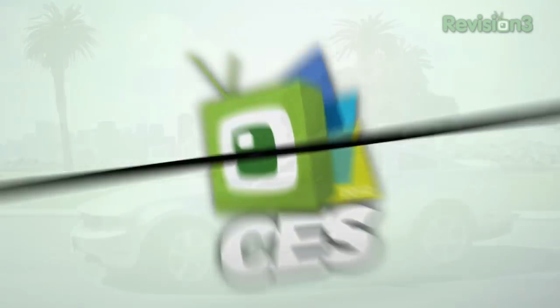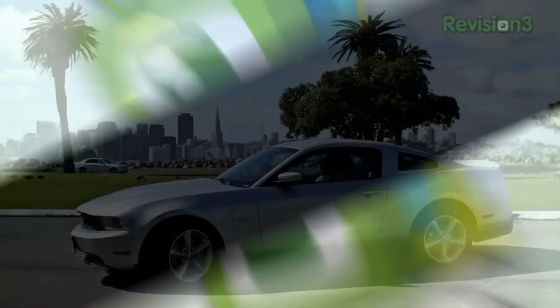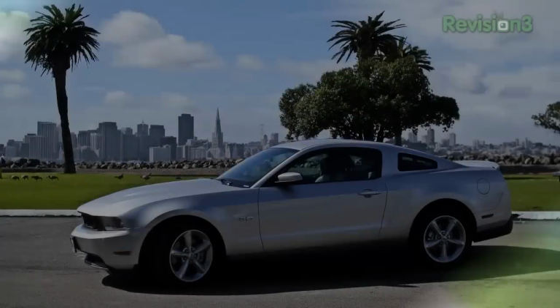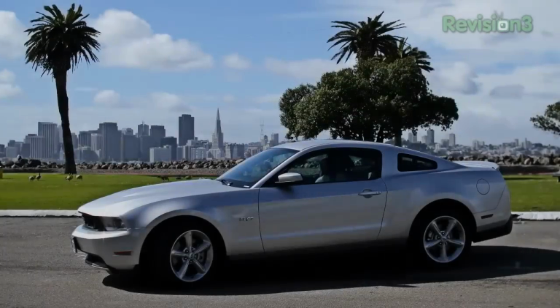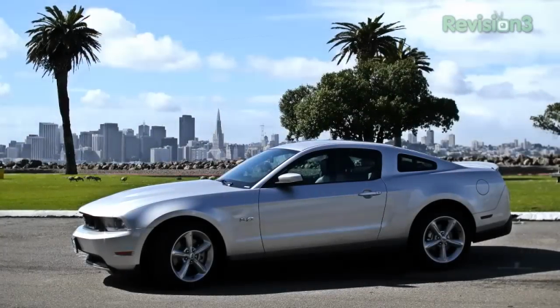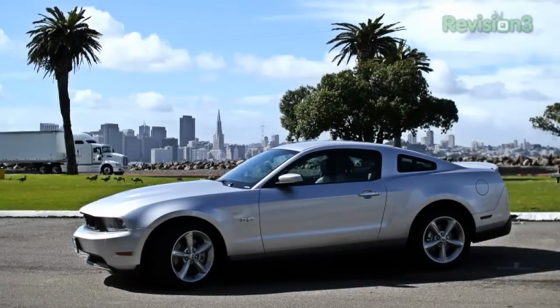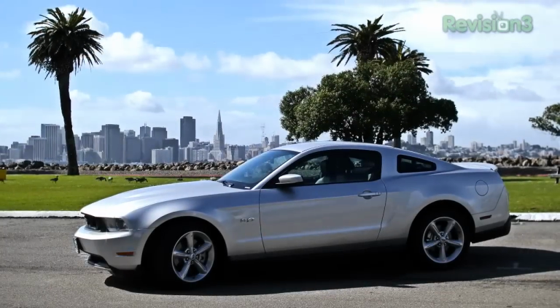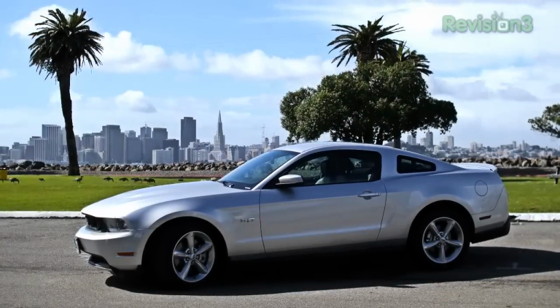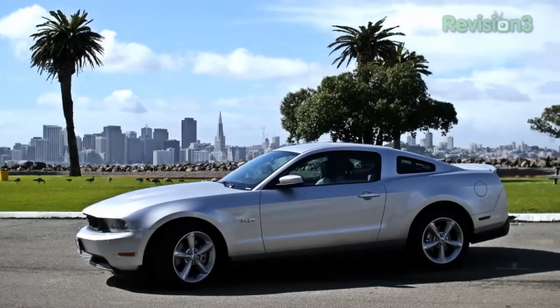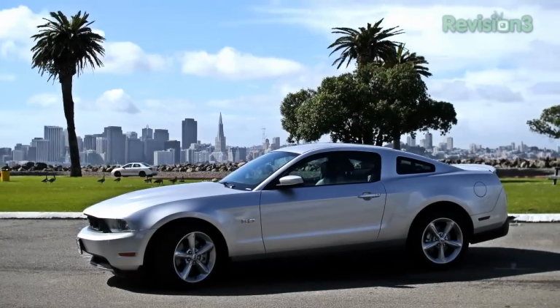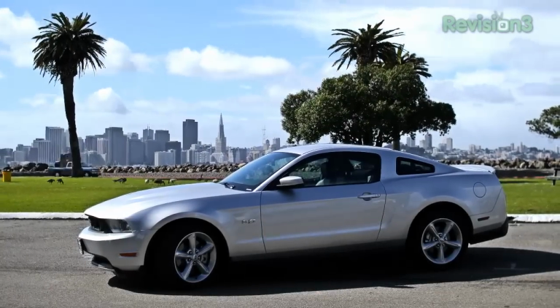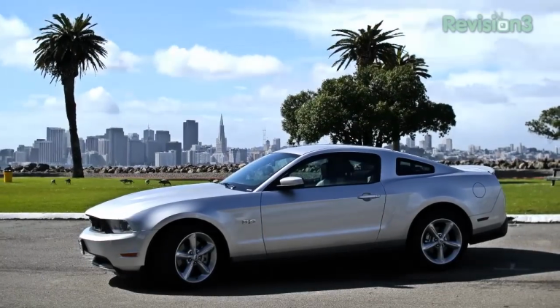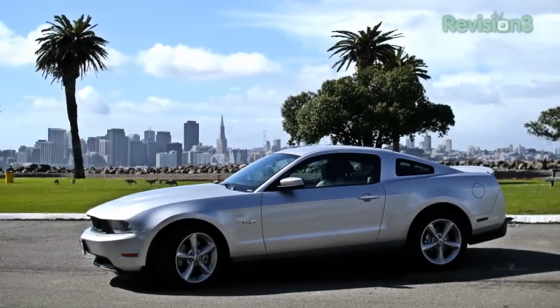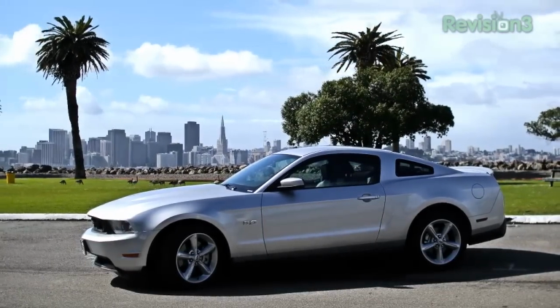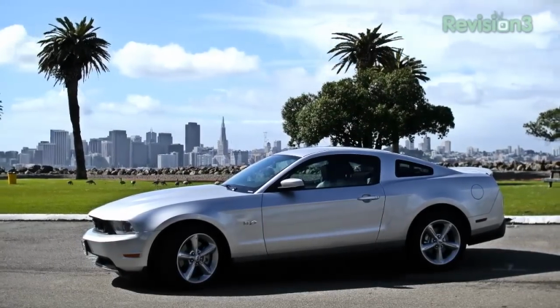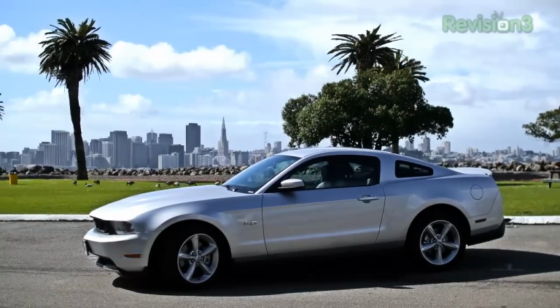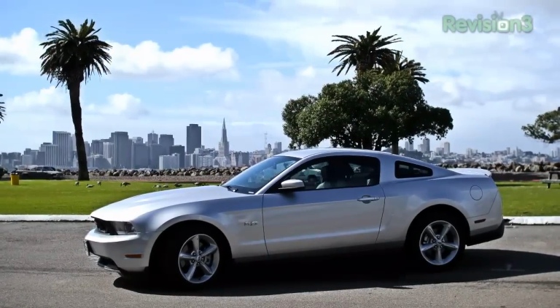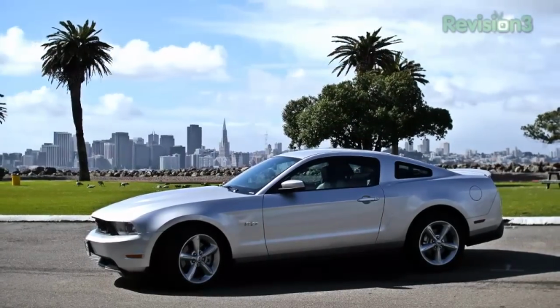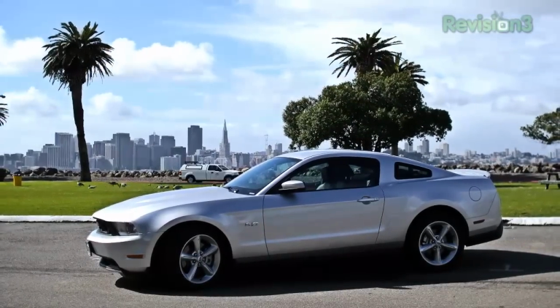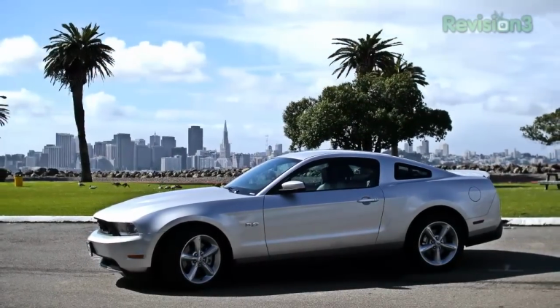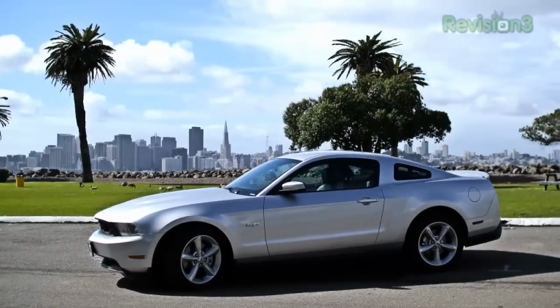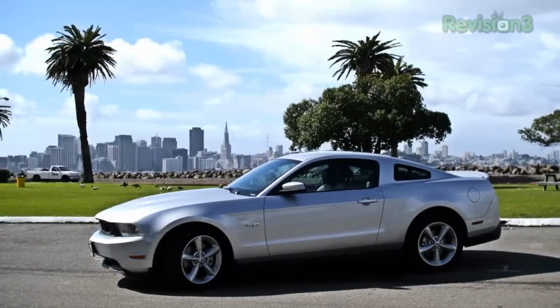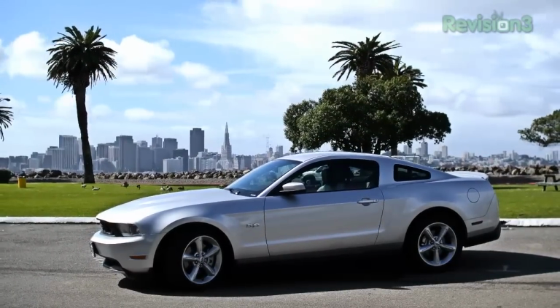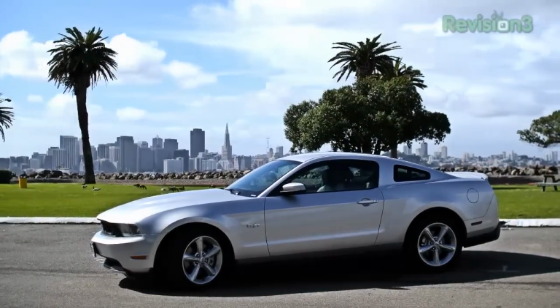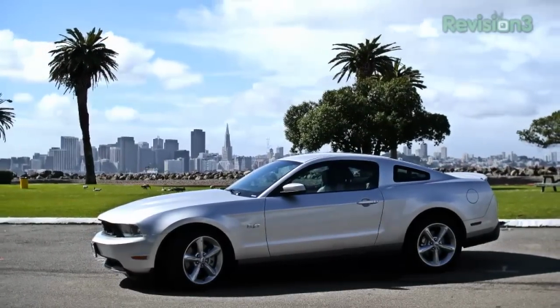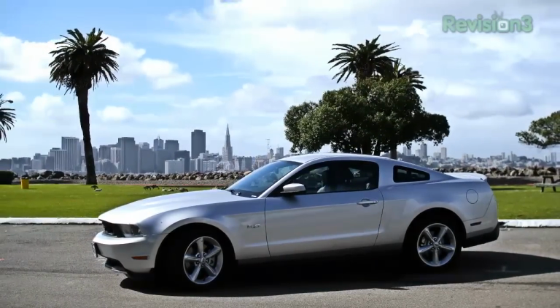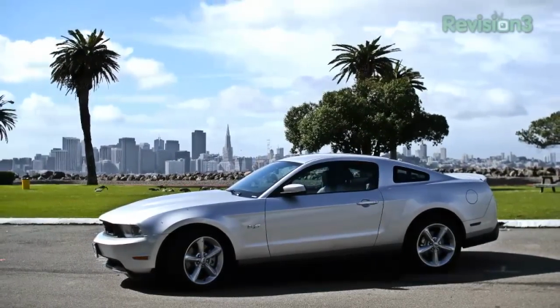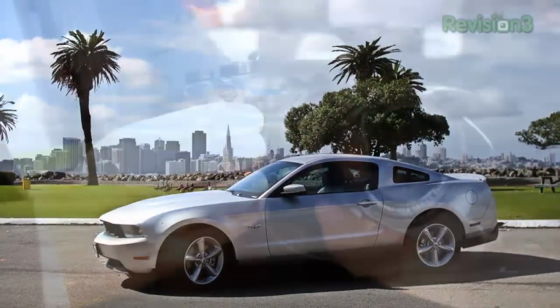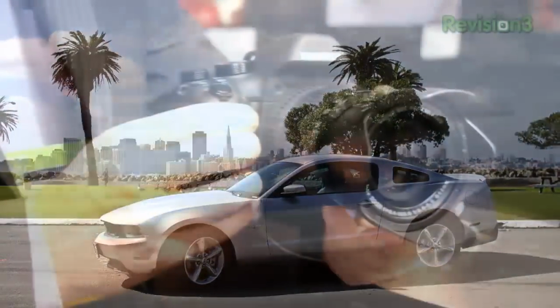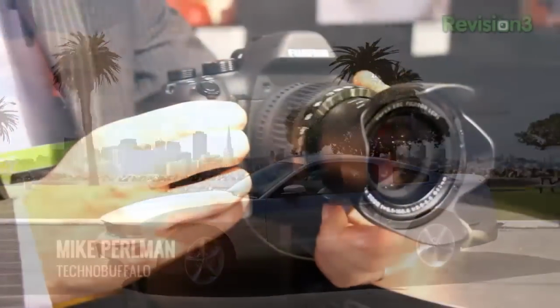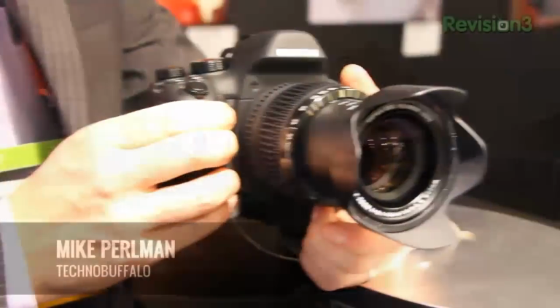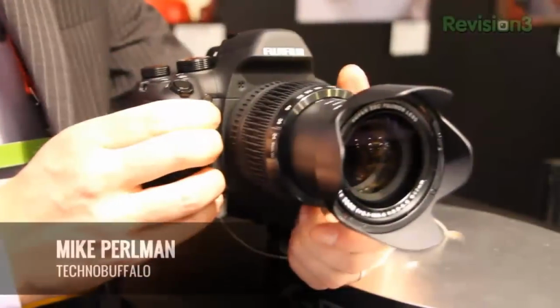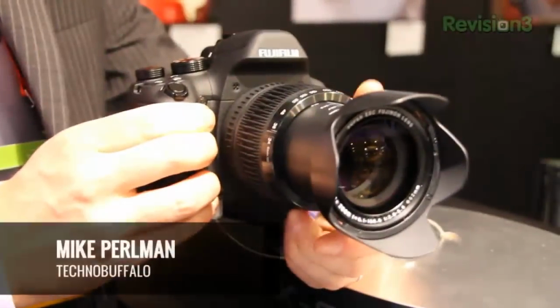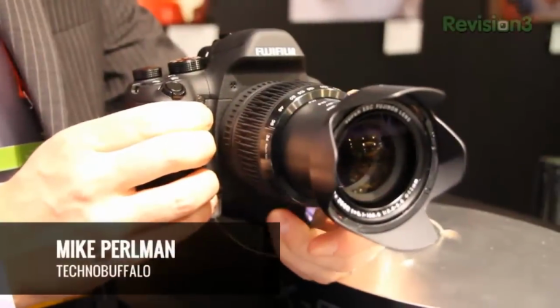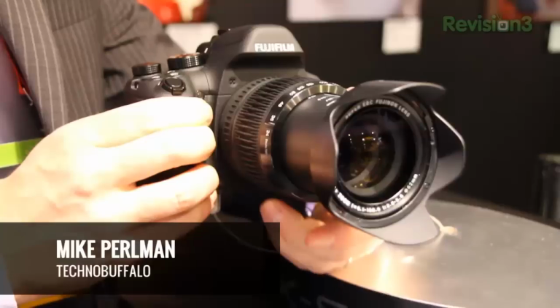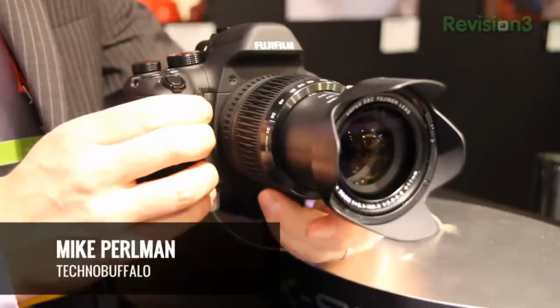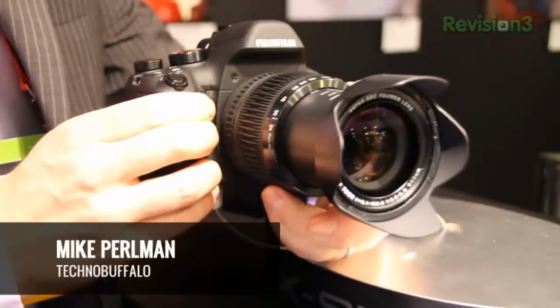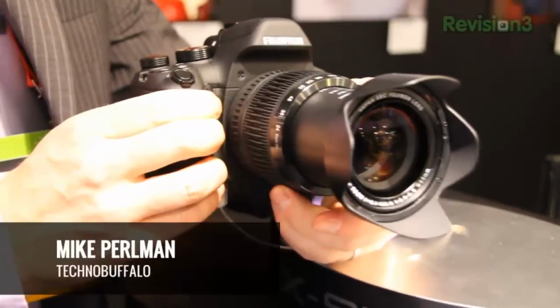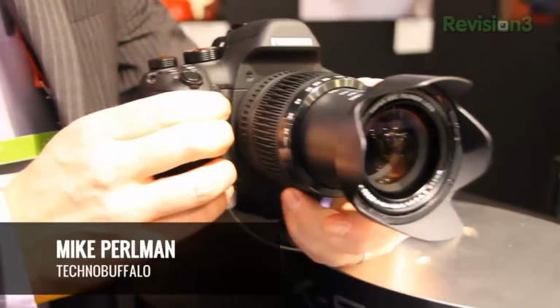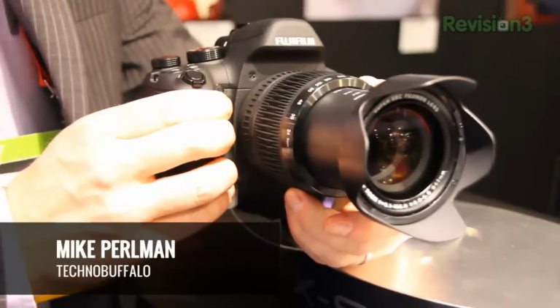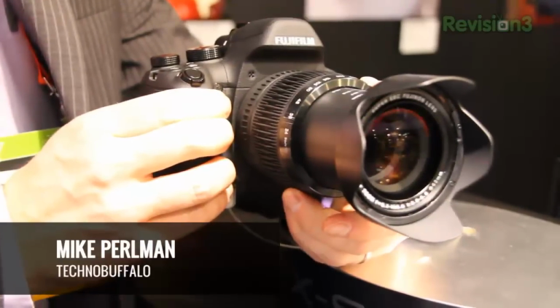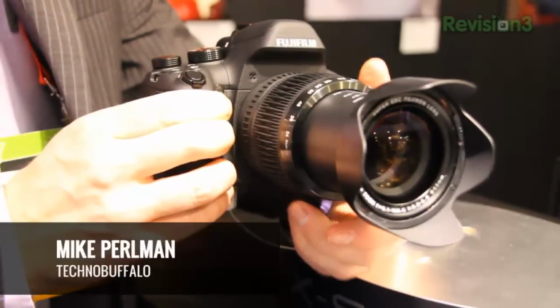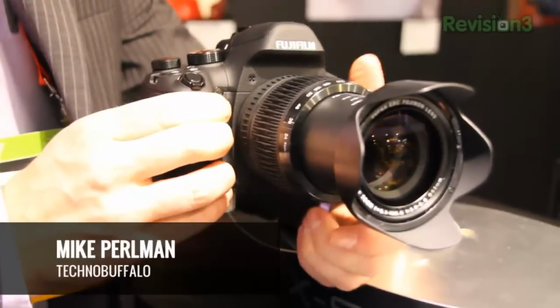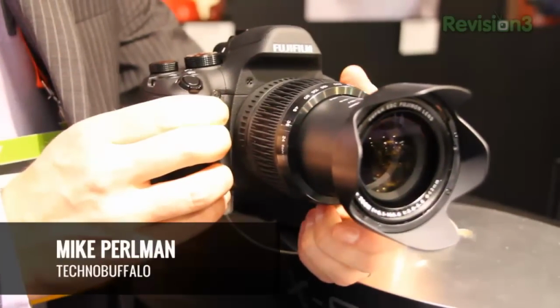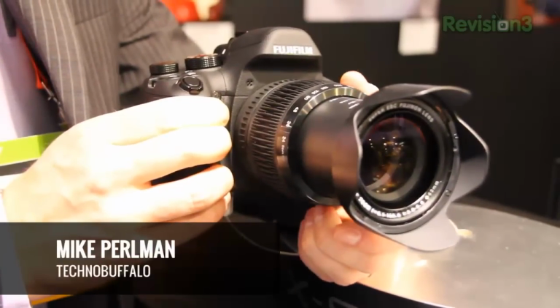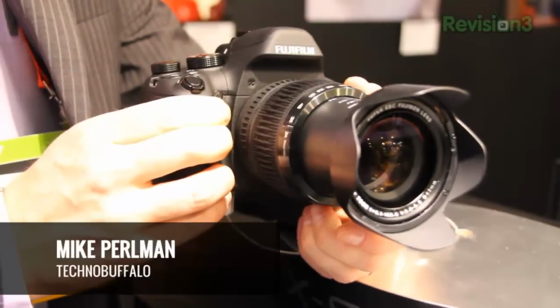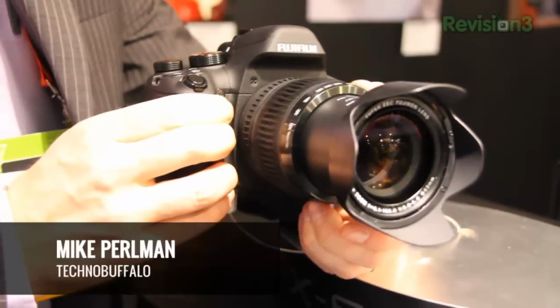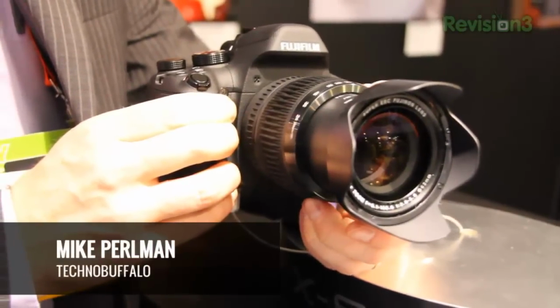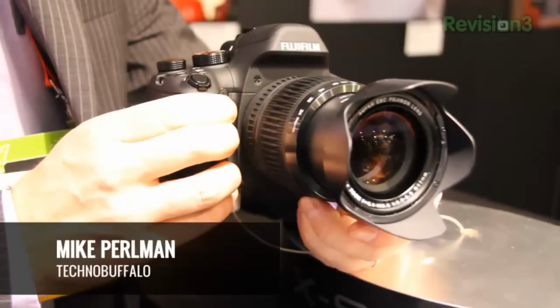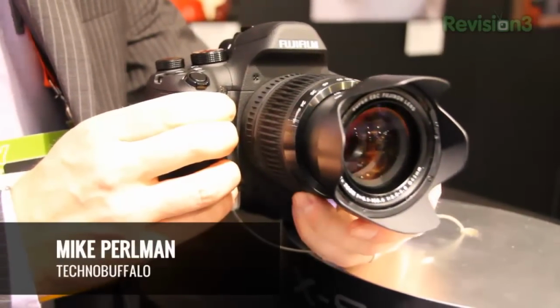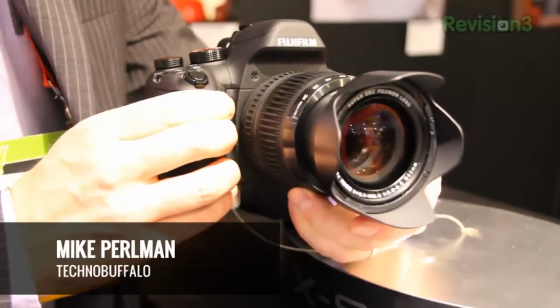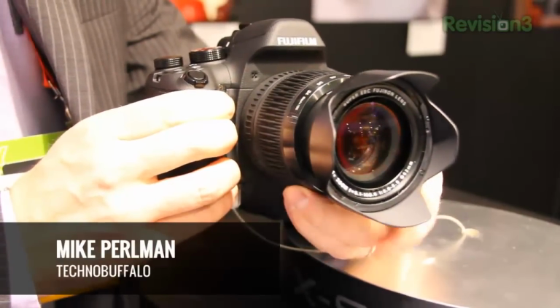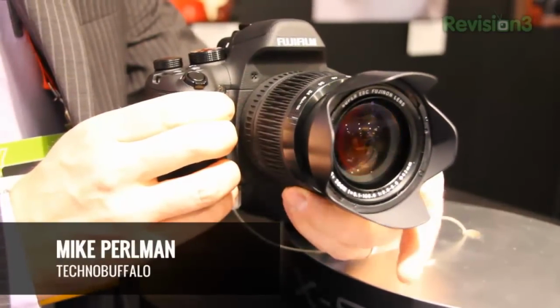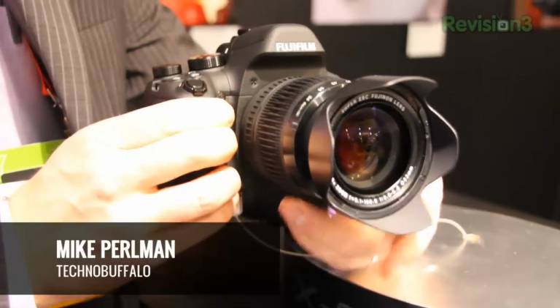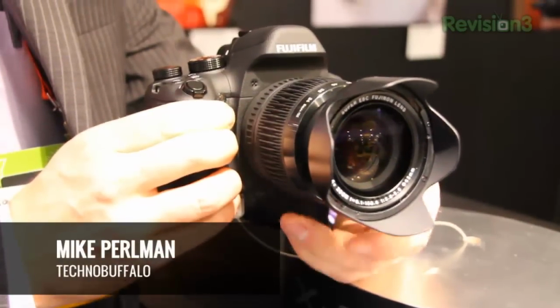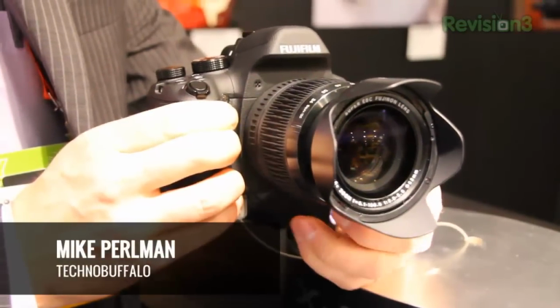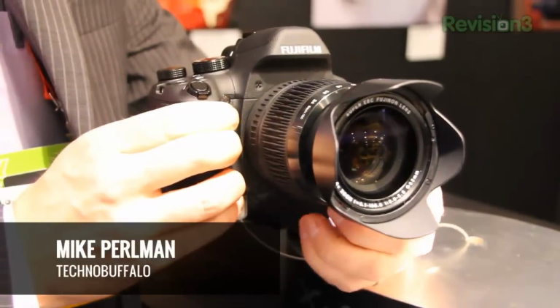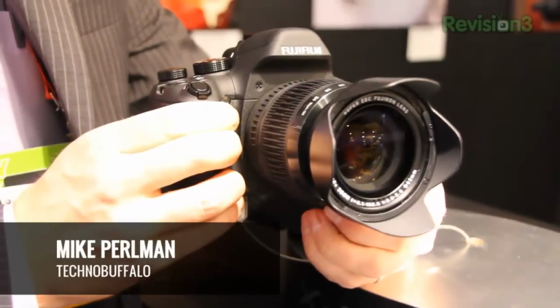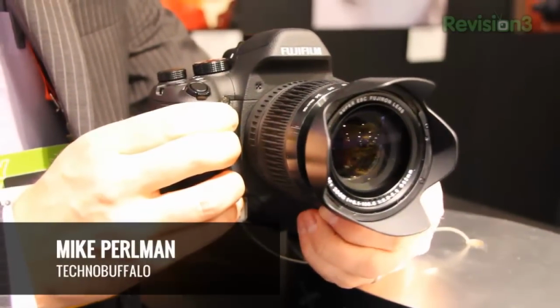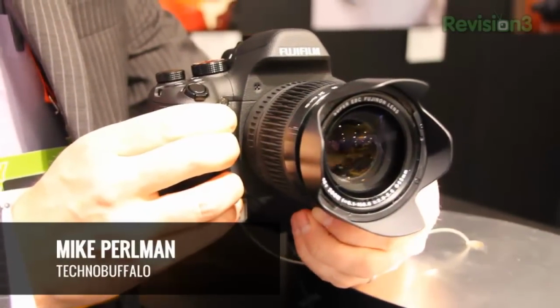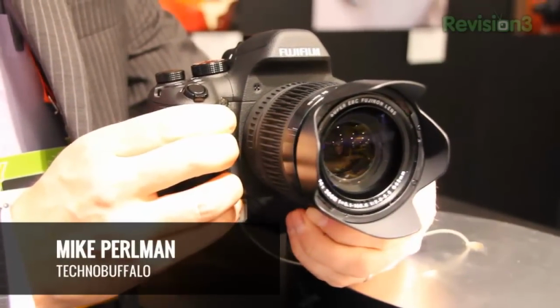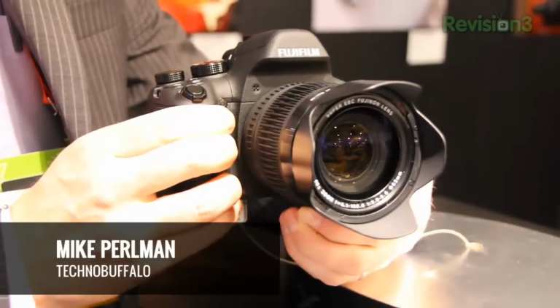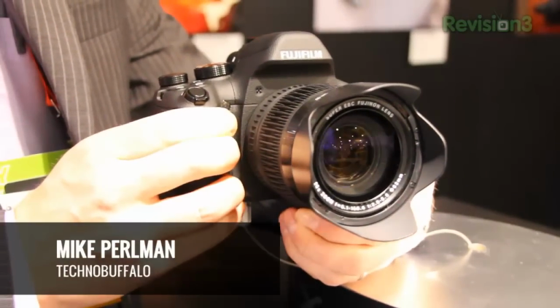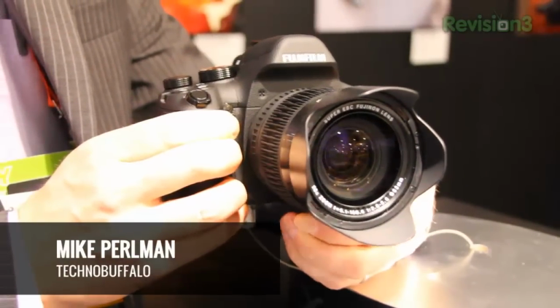Our 2012 CES coverage is powered by Ford. Hey guys, Mike Perlman here for TechnoBuffalo, checking out the Fujifilm X-S1.